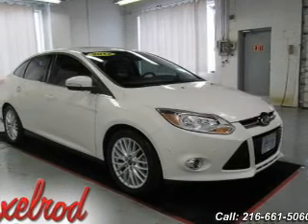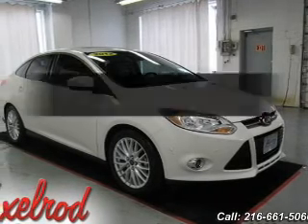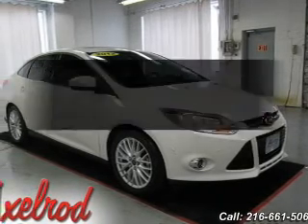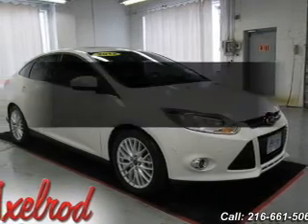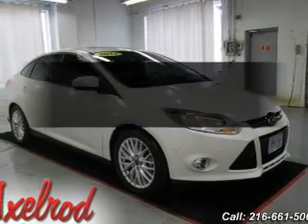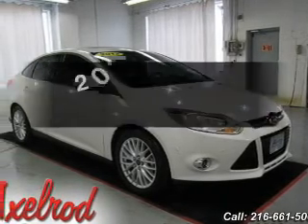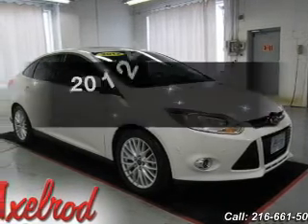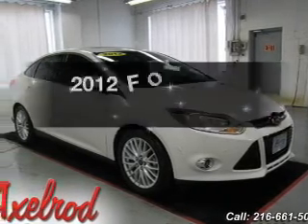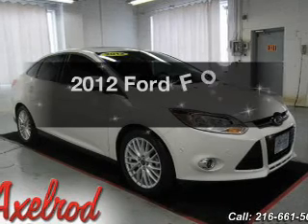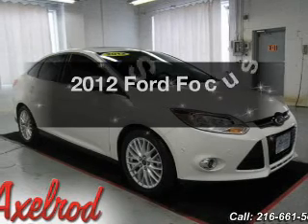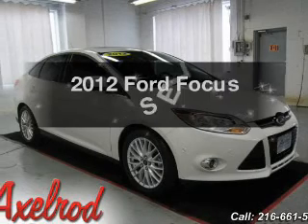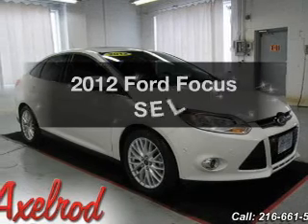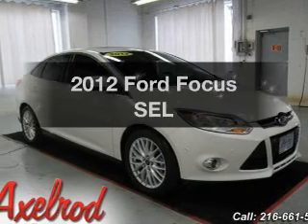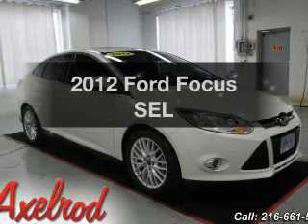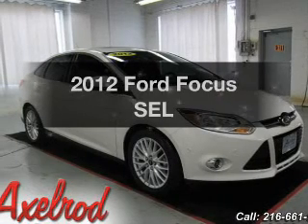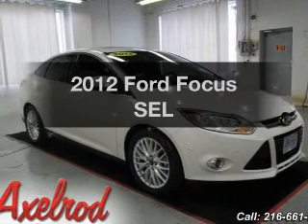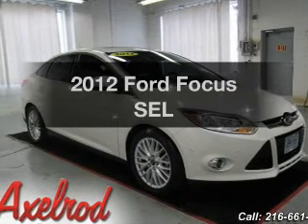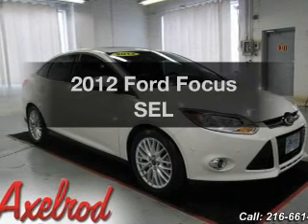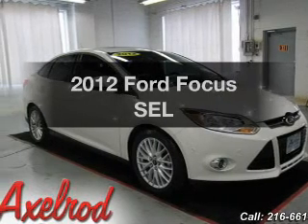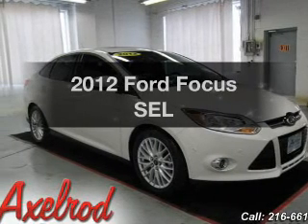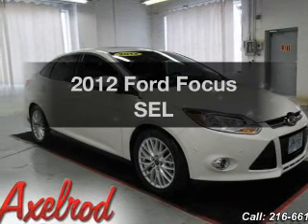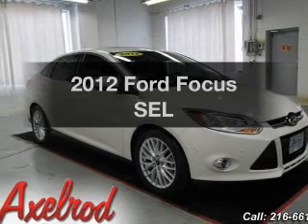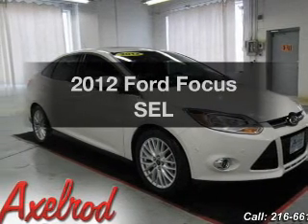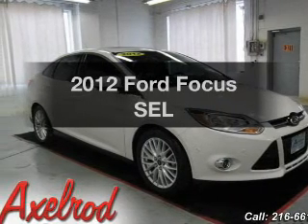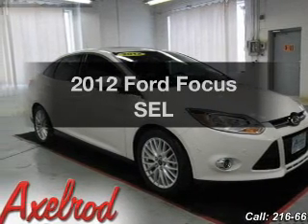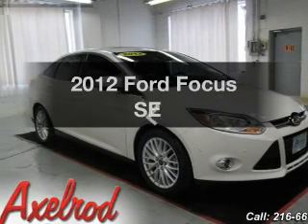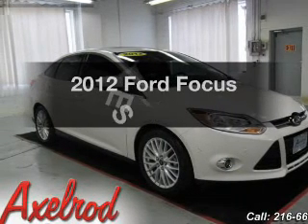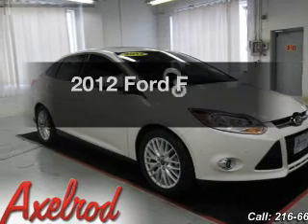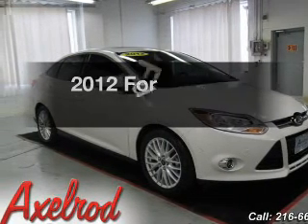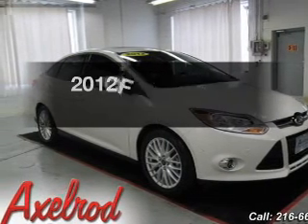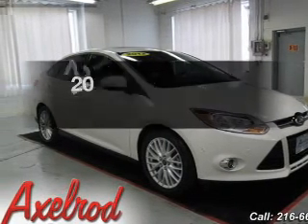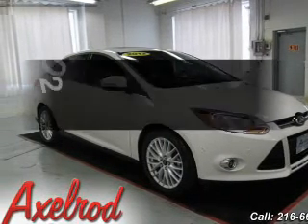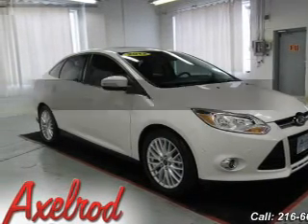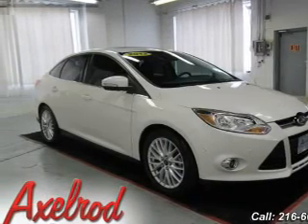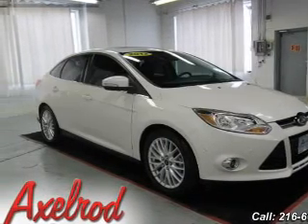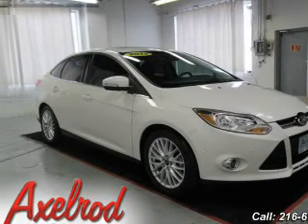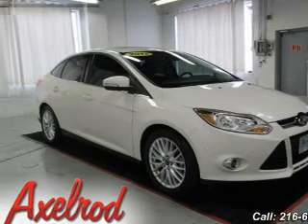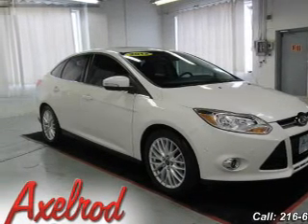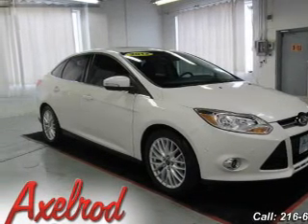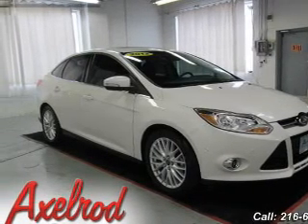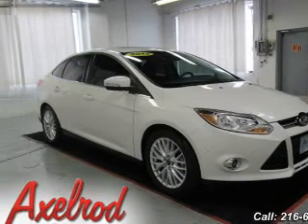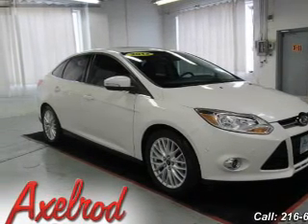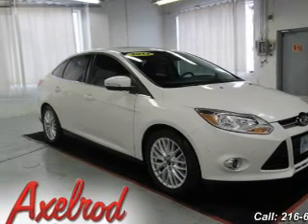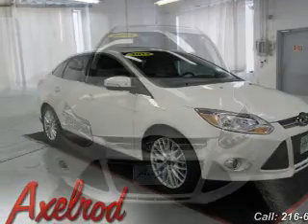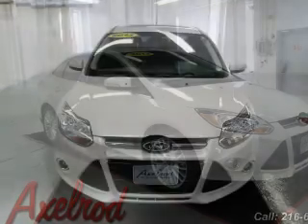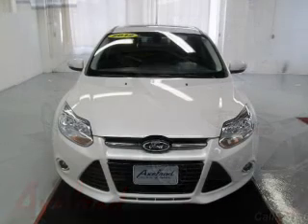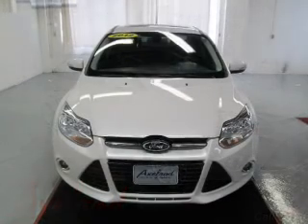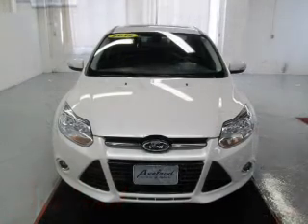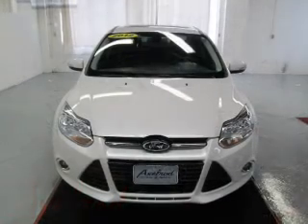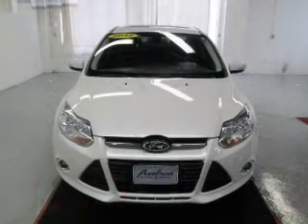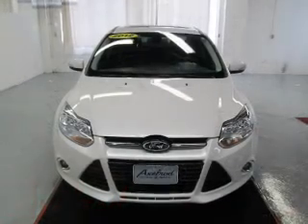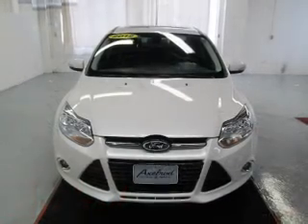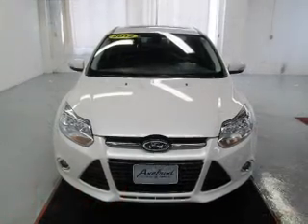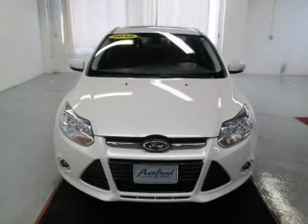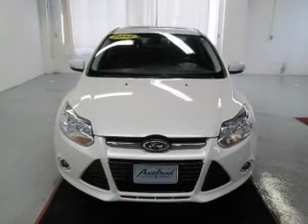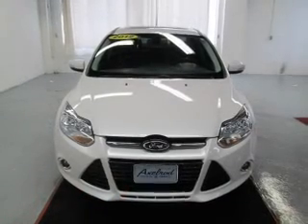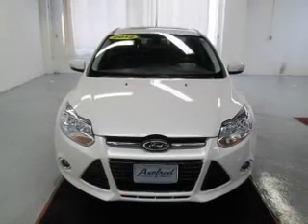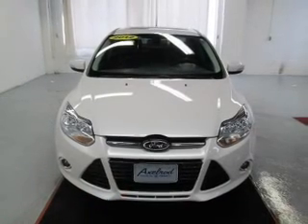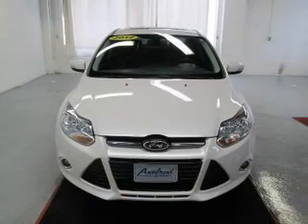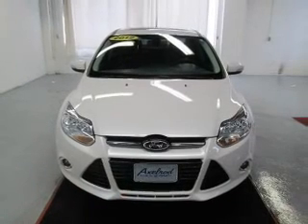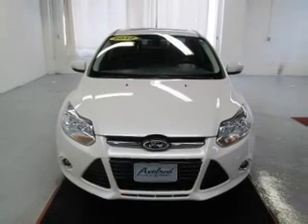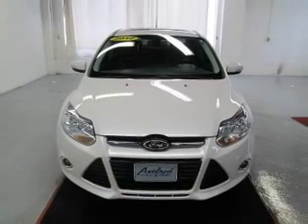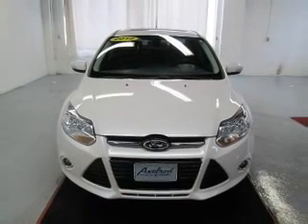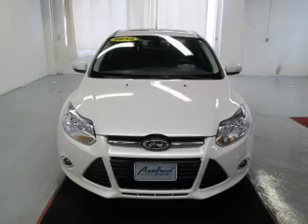Check out this 2012 Ford Focus. If you're looking for an automobile with great attributes, look no further.